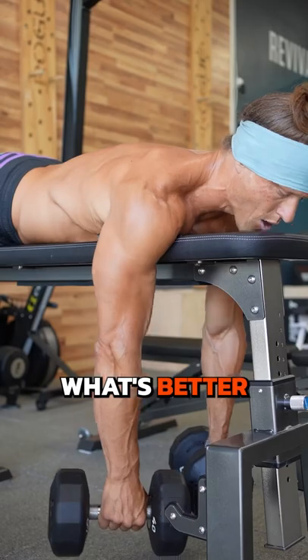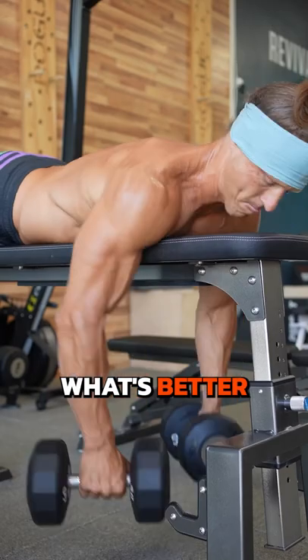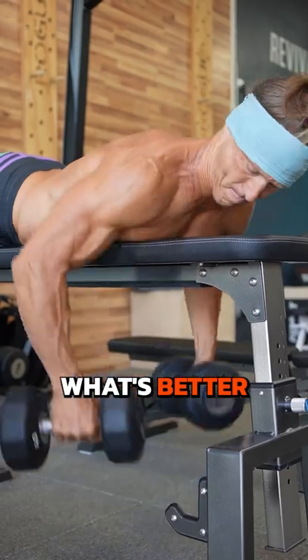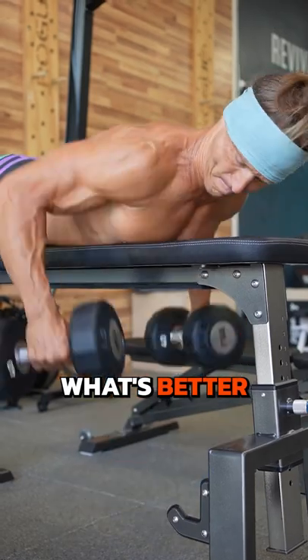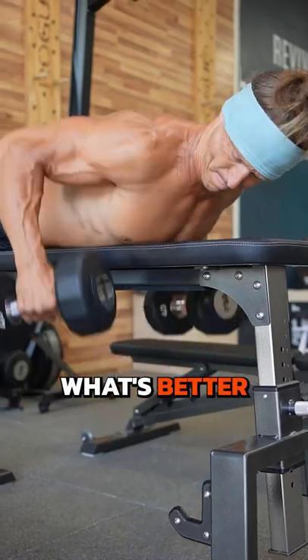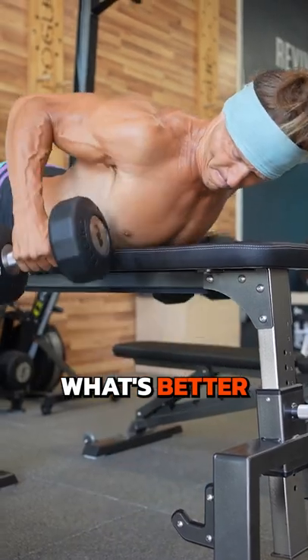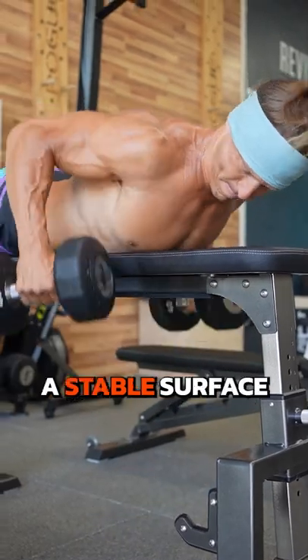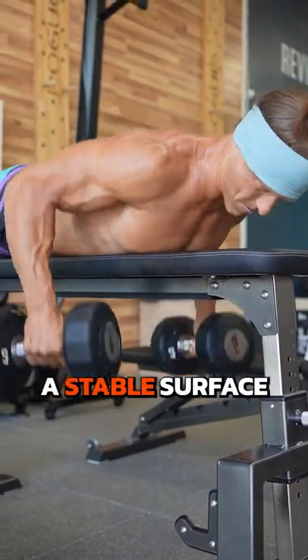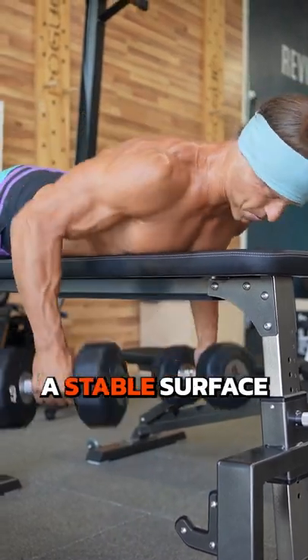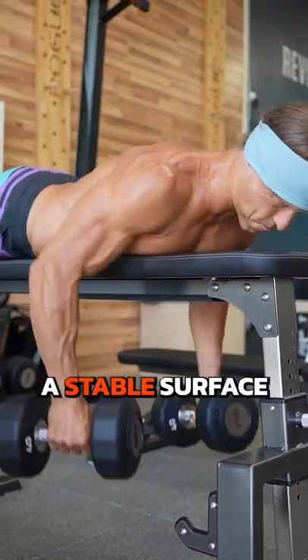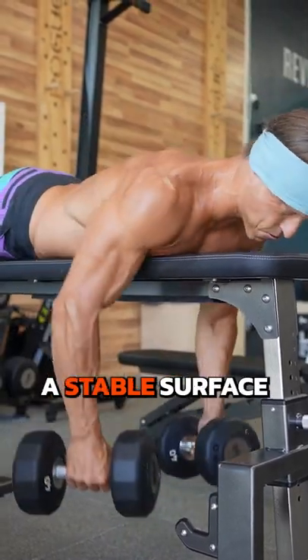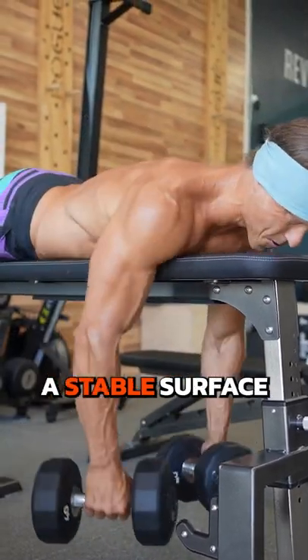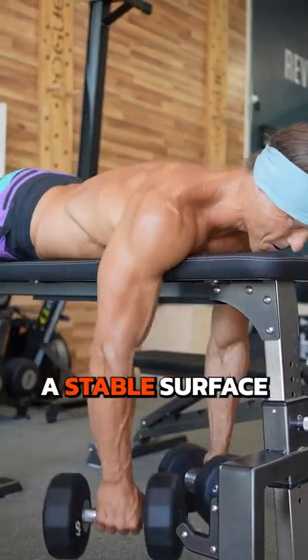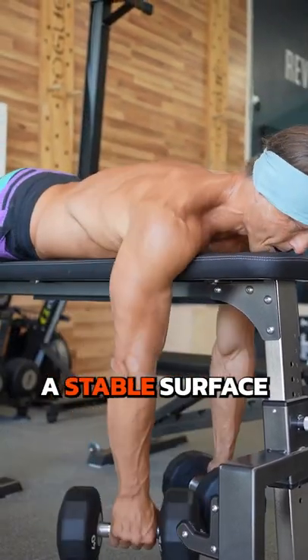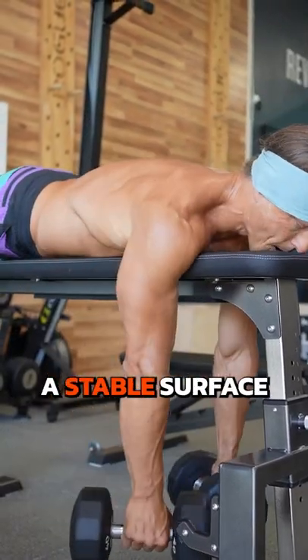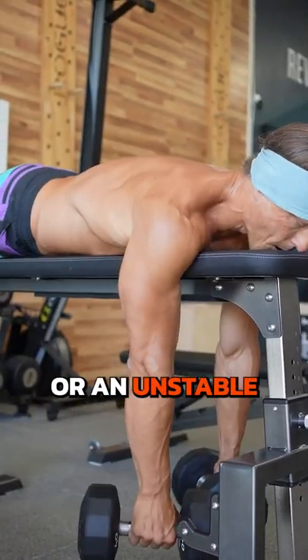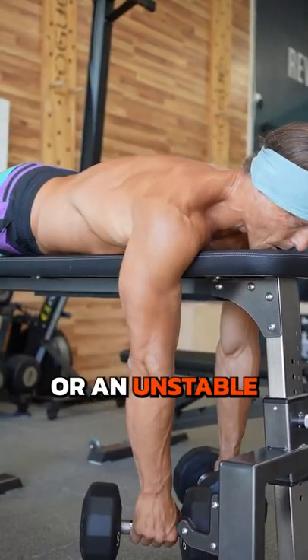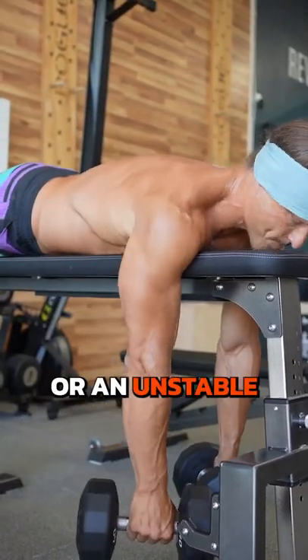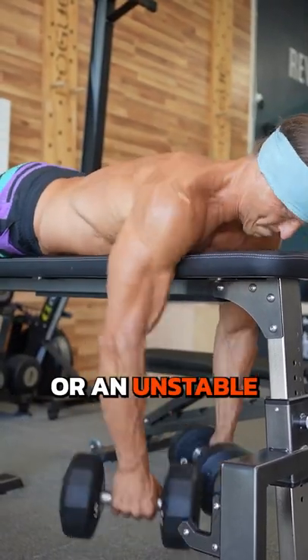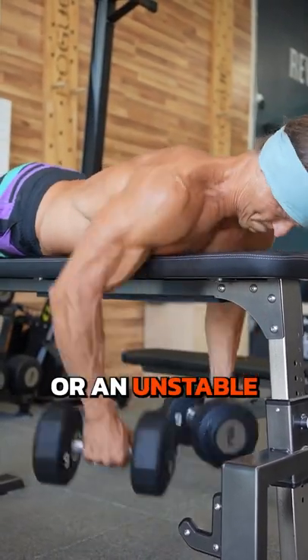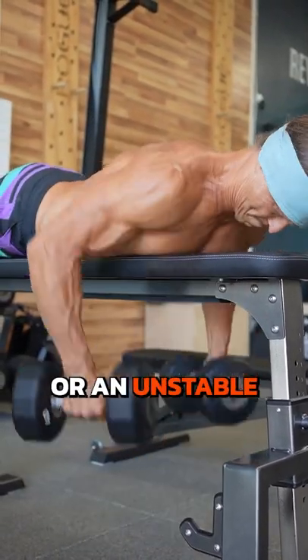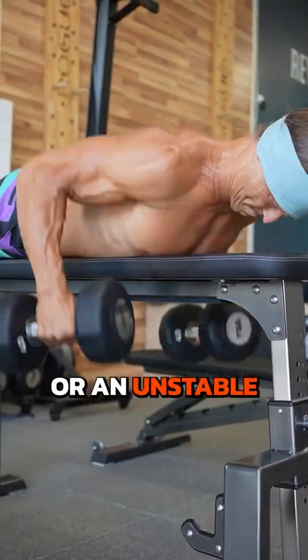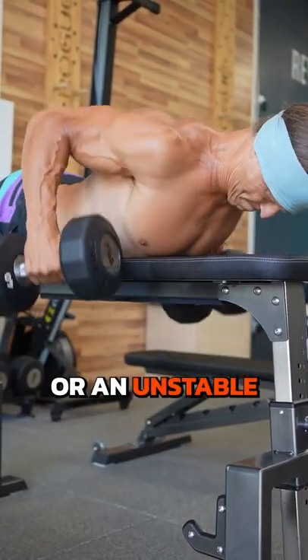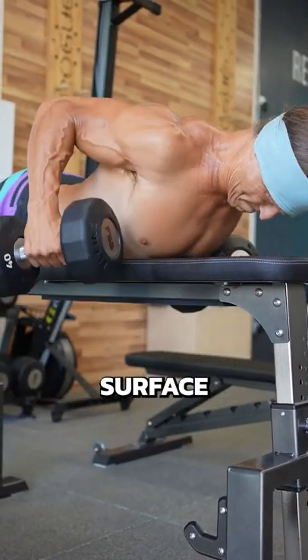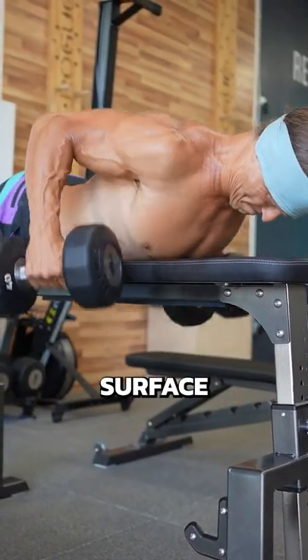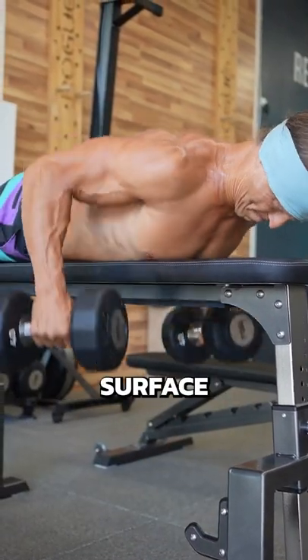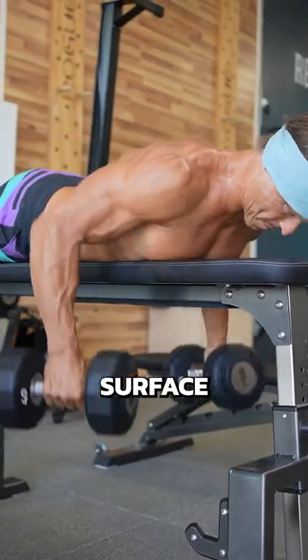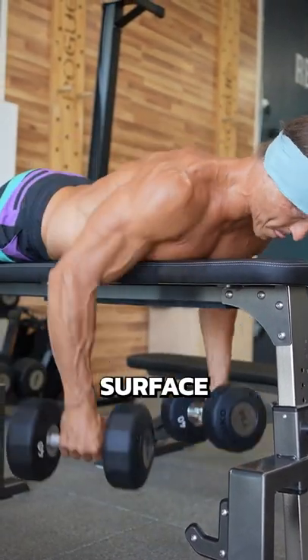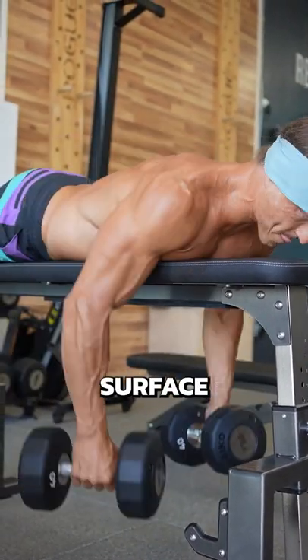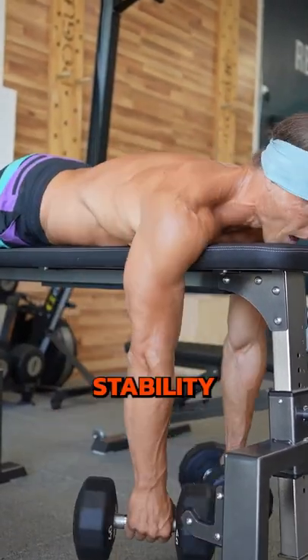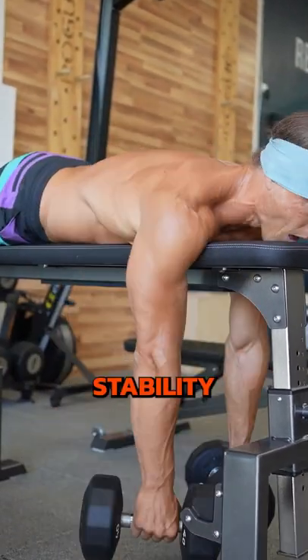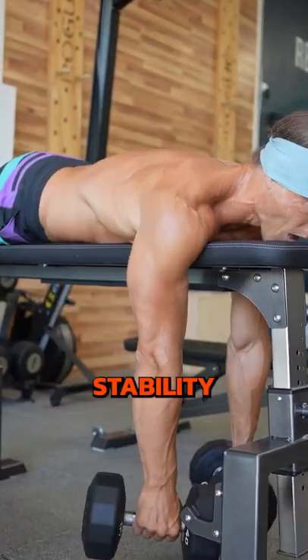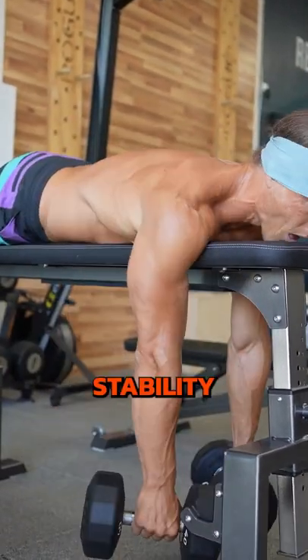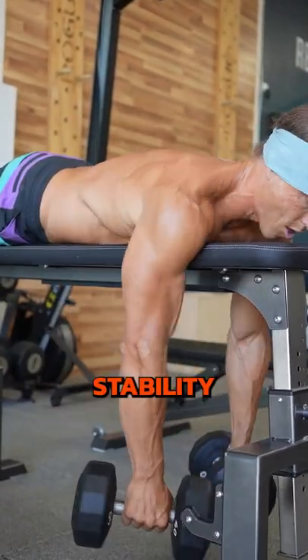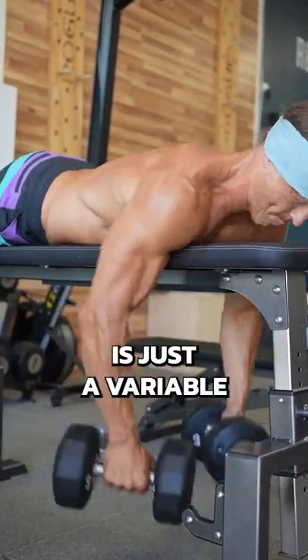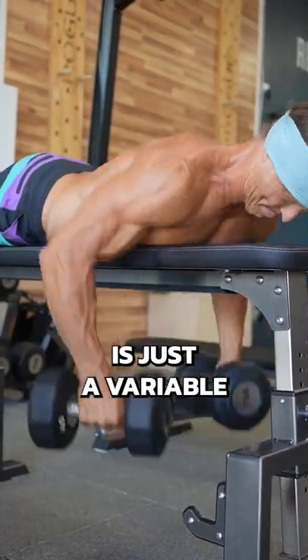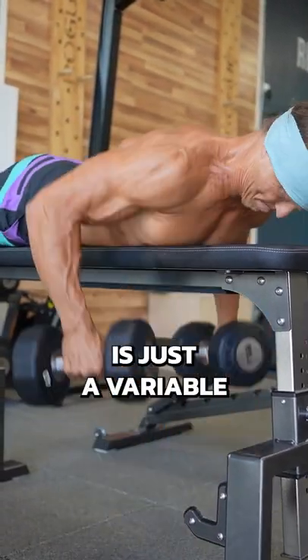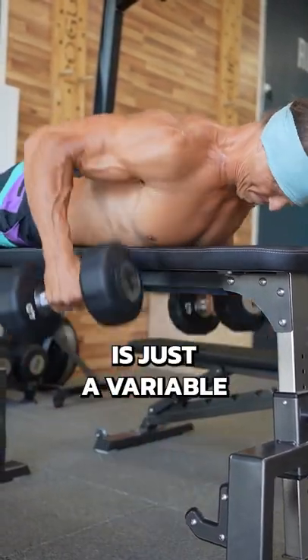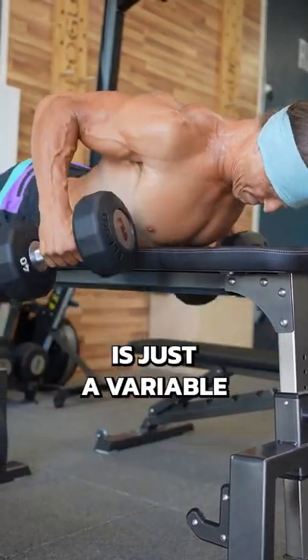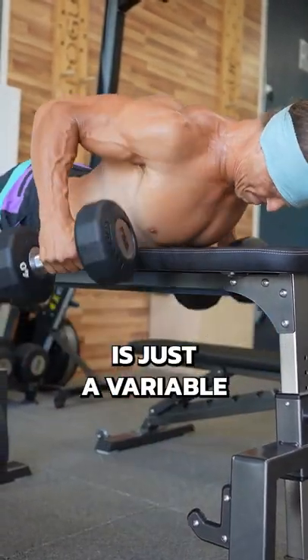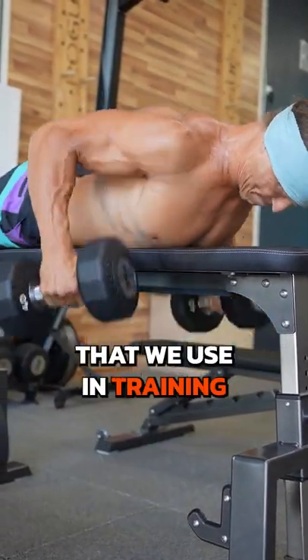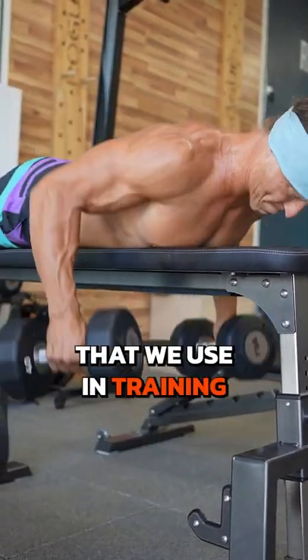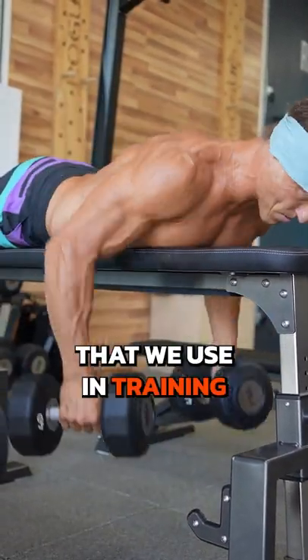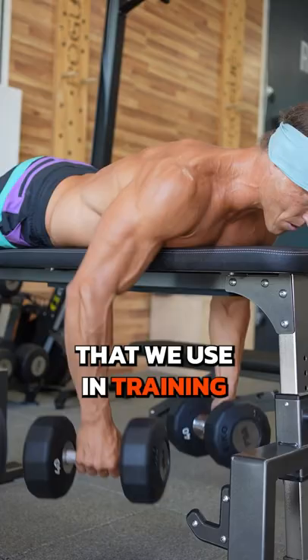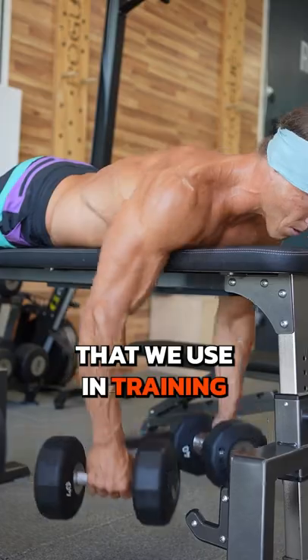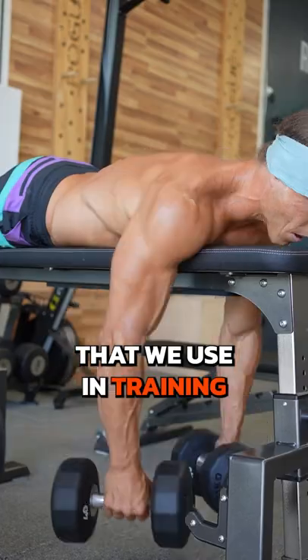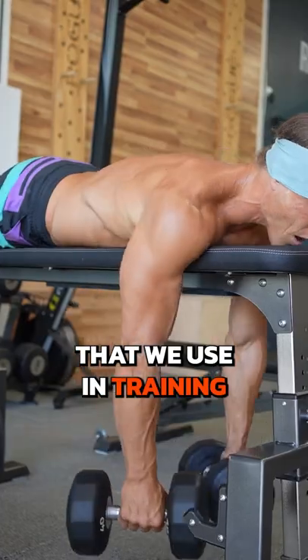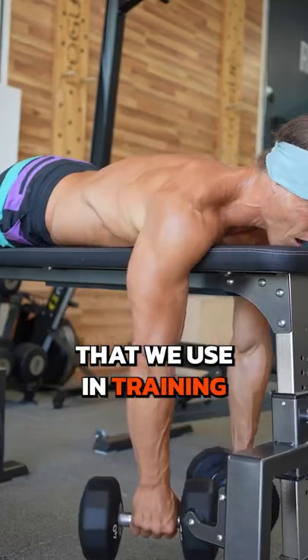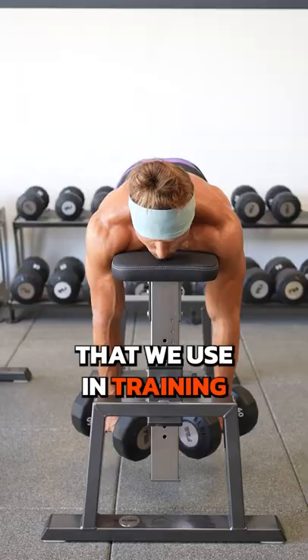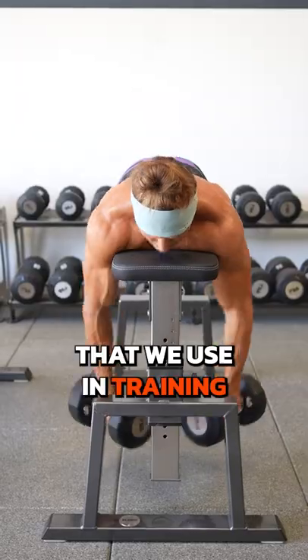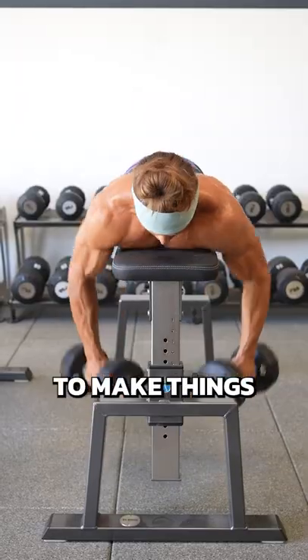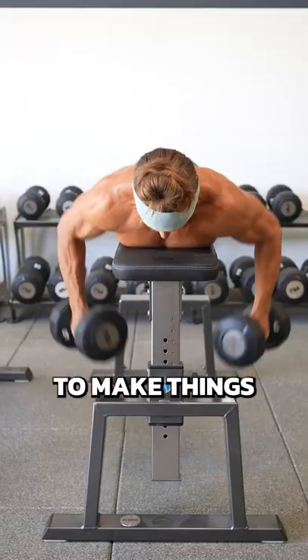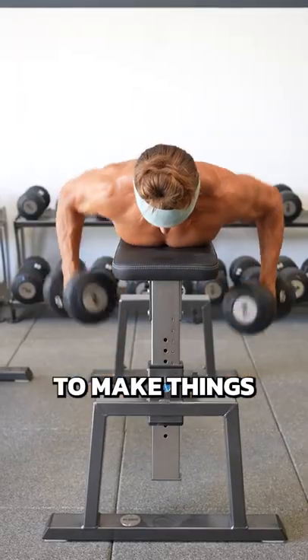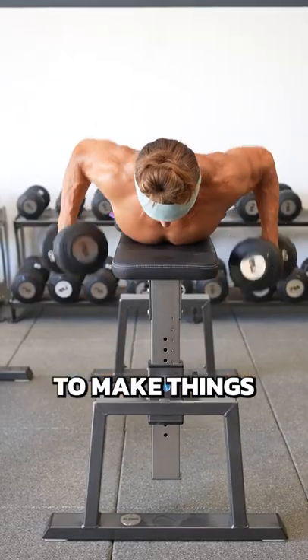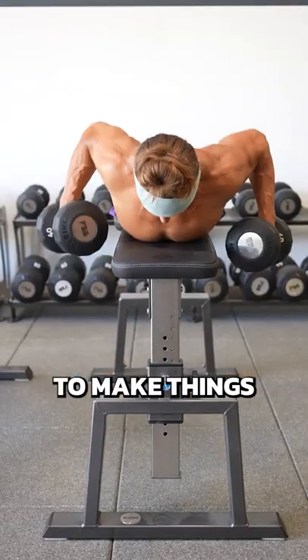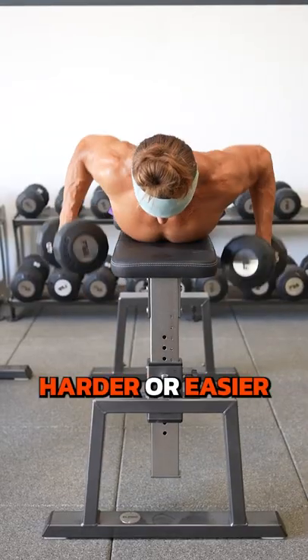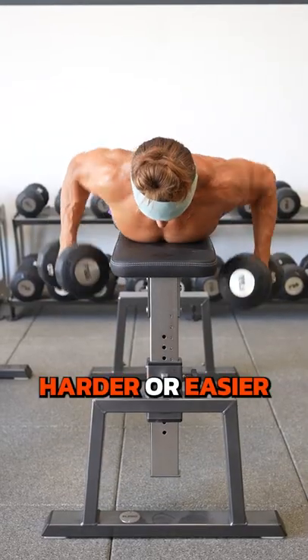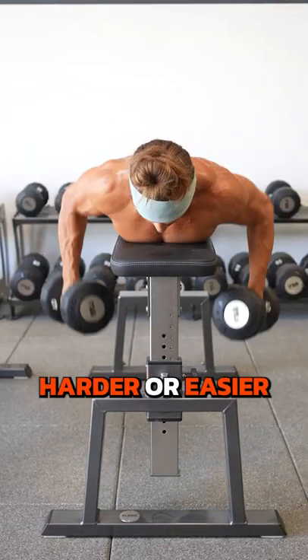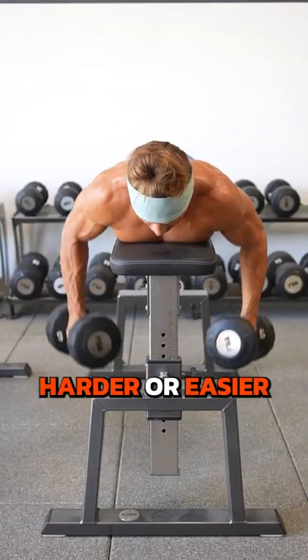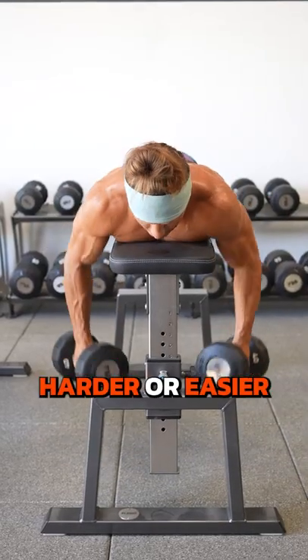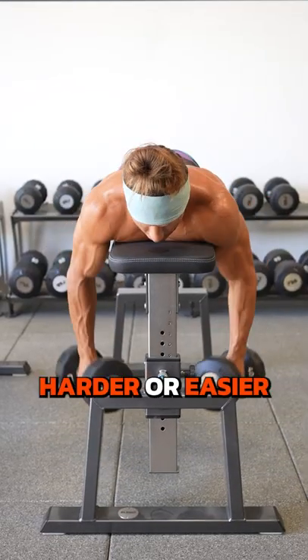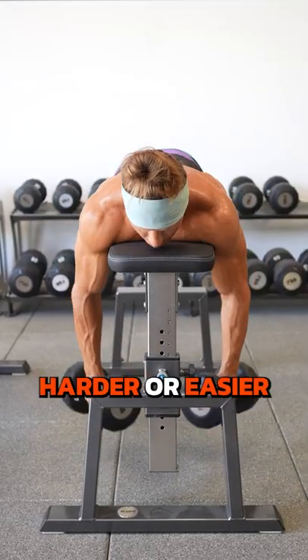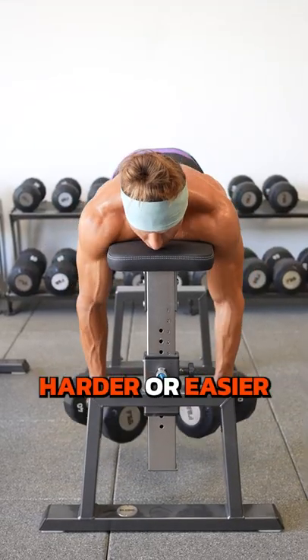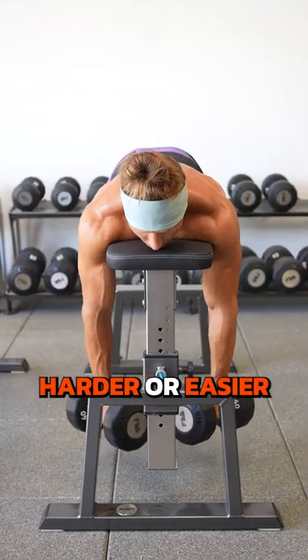What's better — a stable surface or an unstable surface? Stability is just a variable that we use in training to make things harder or easier.